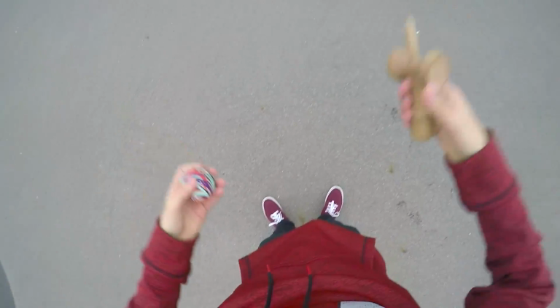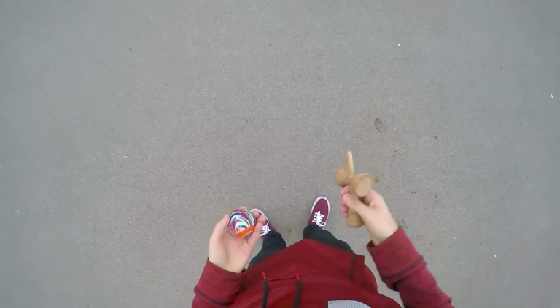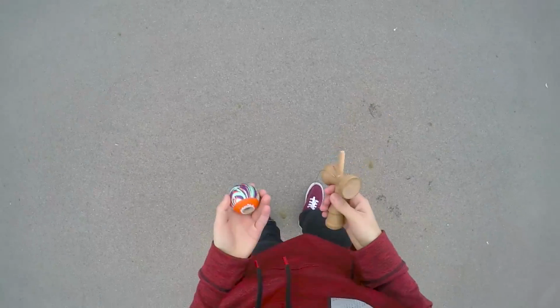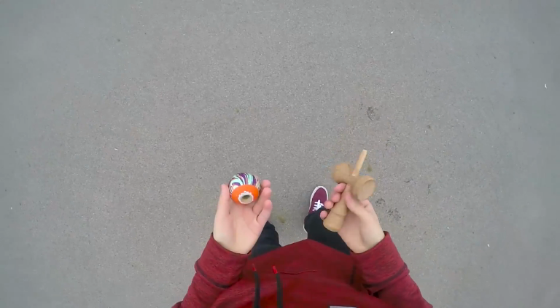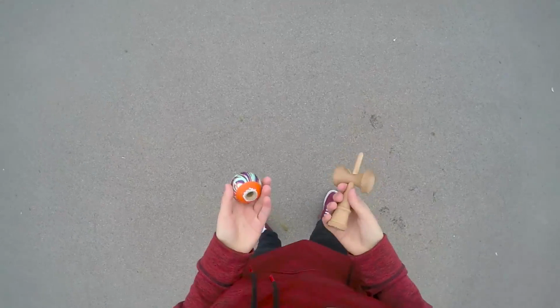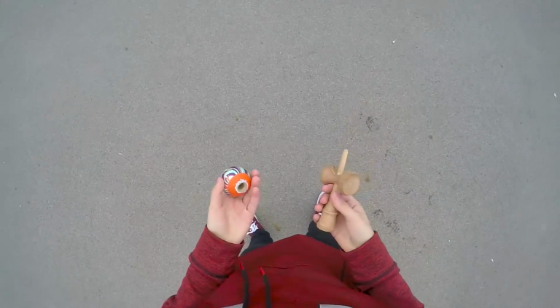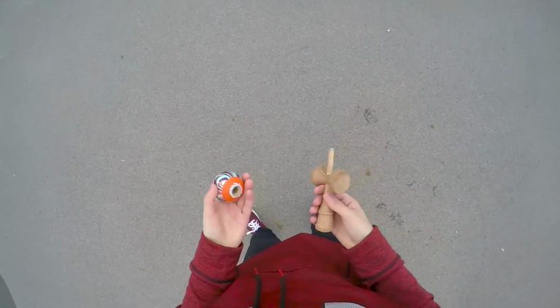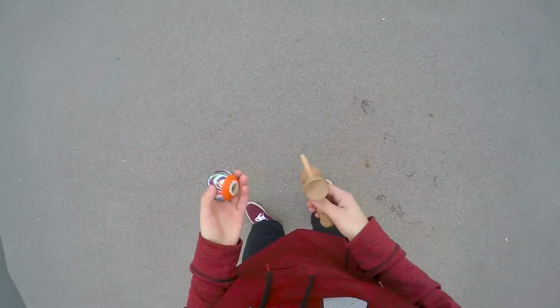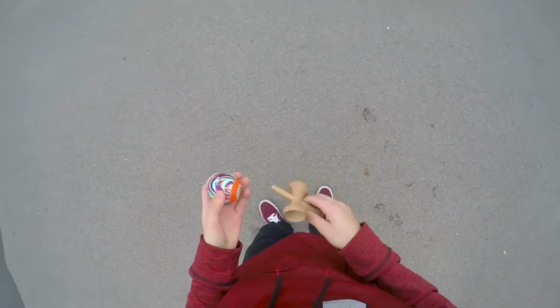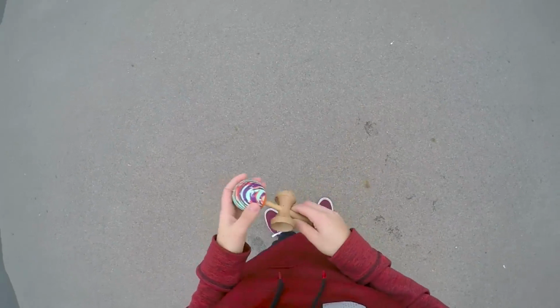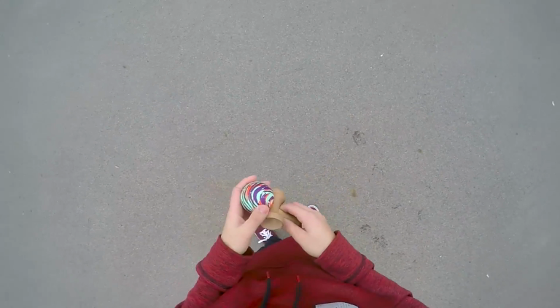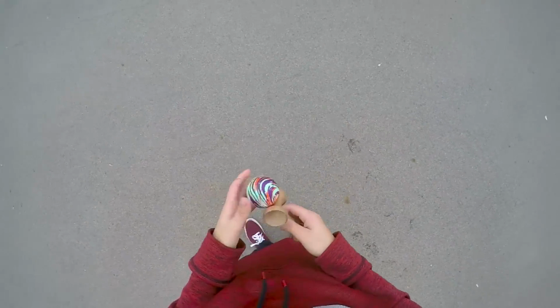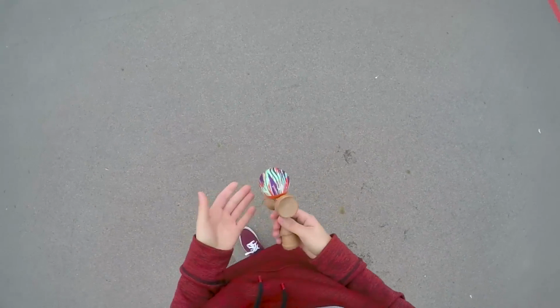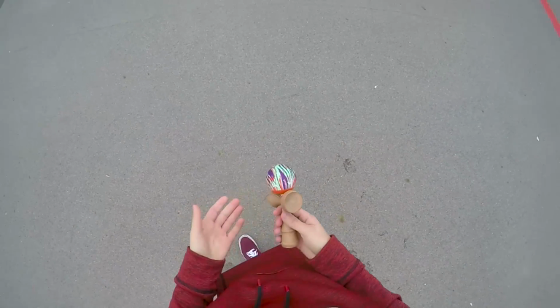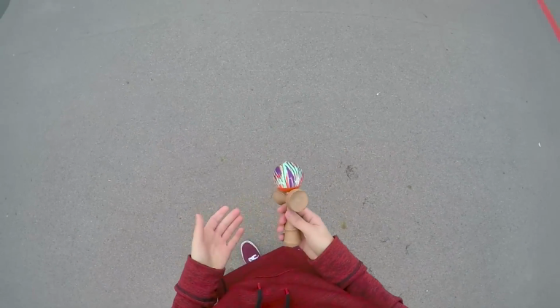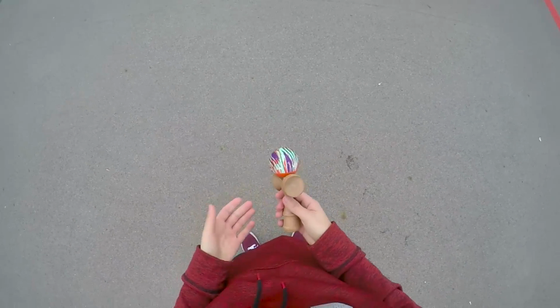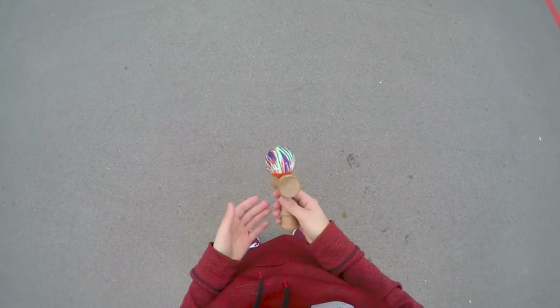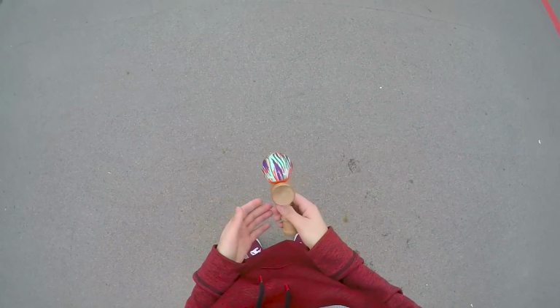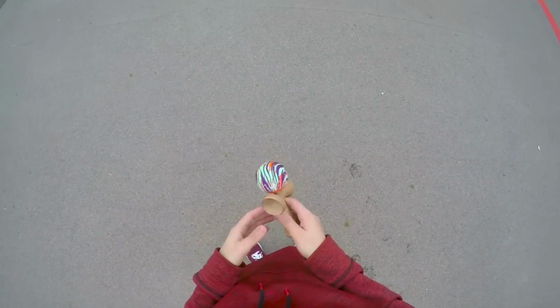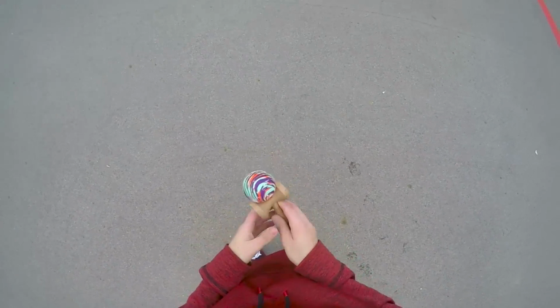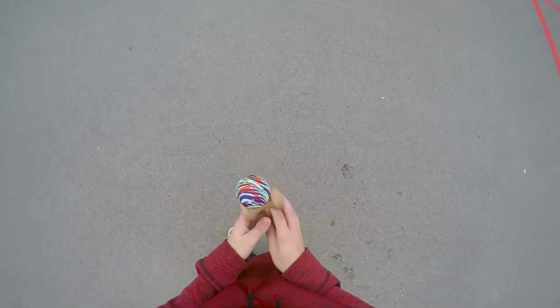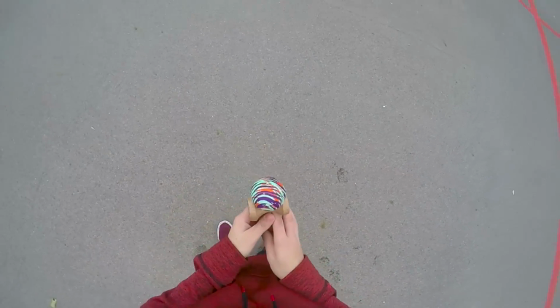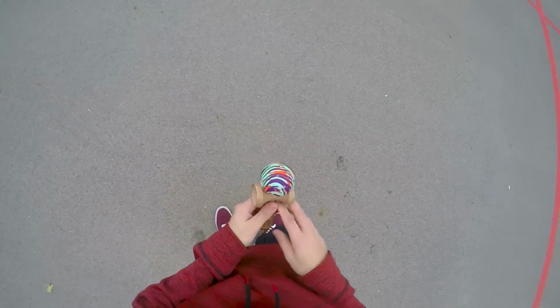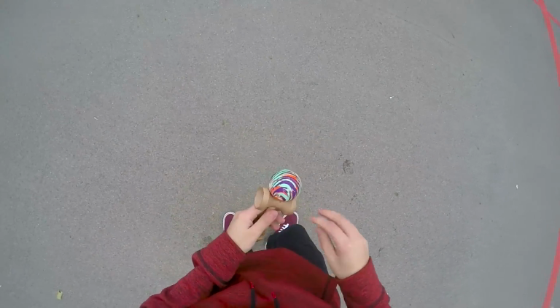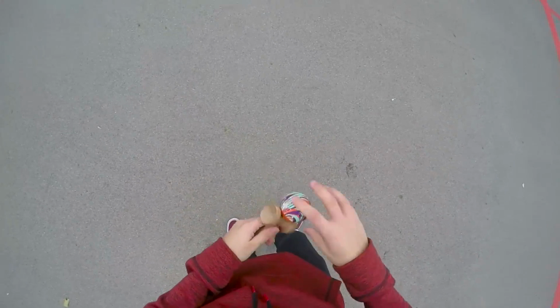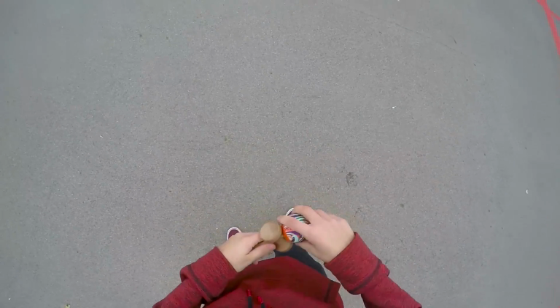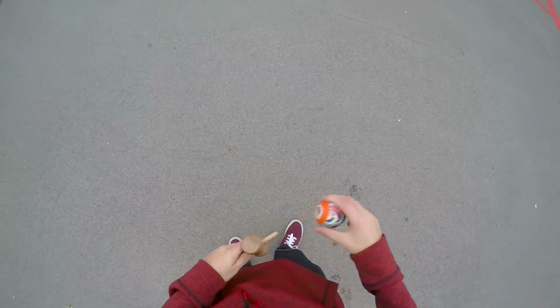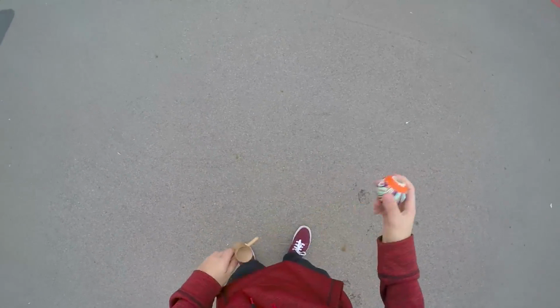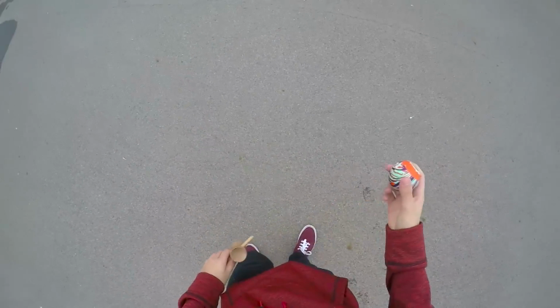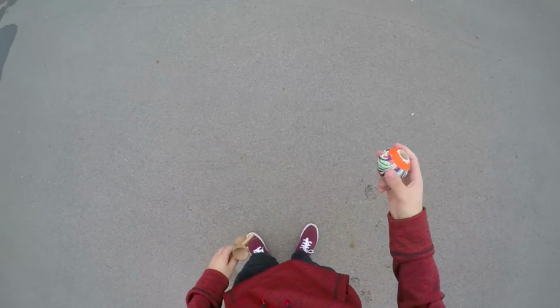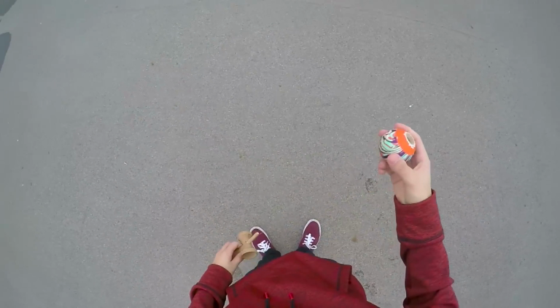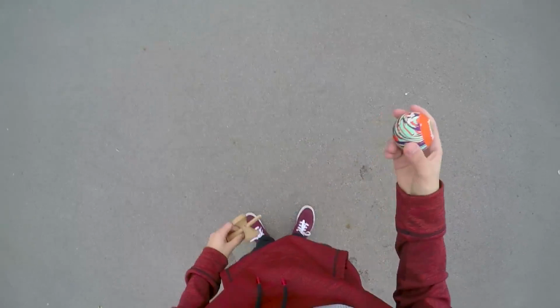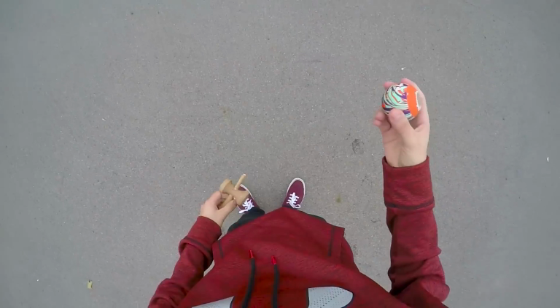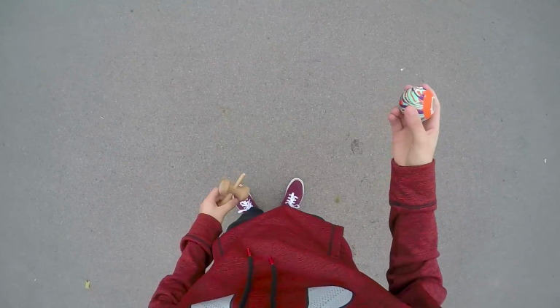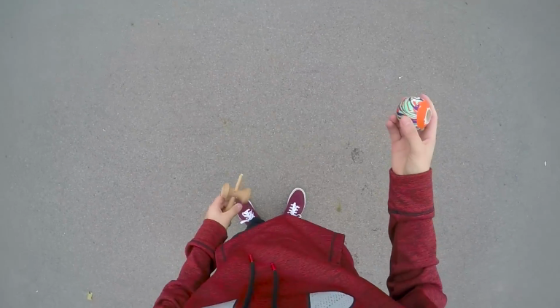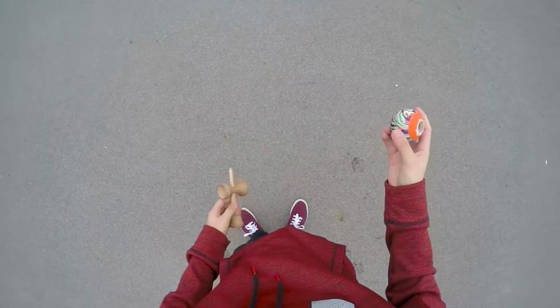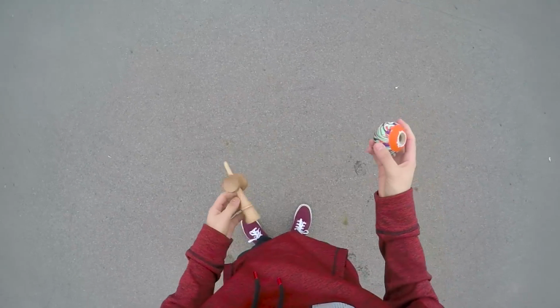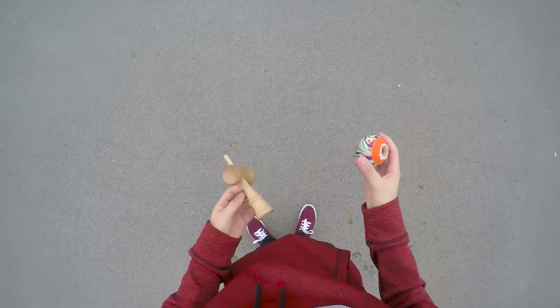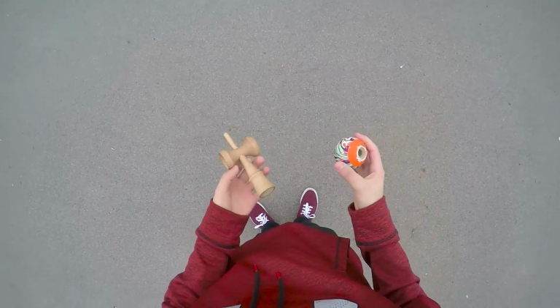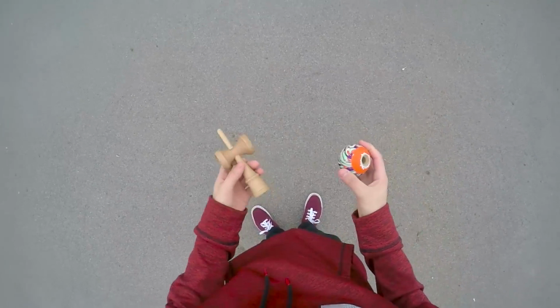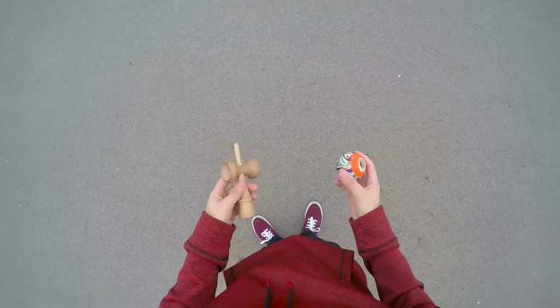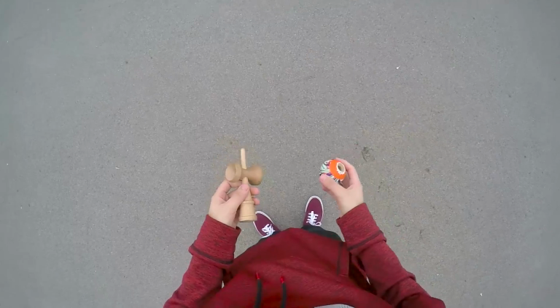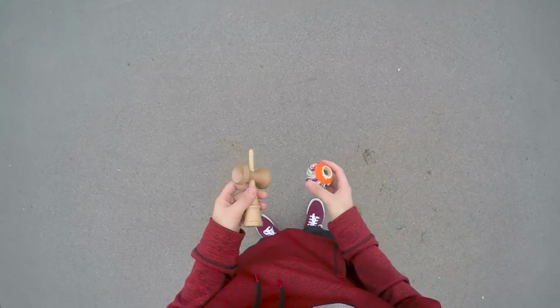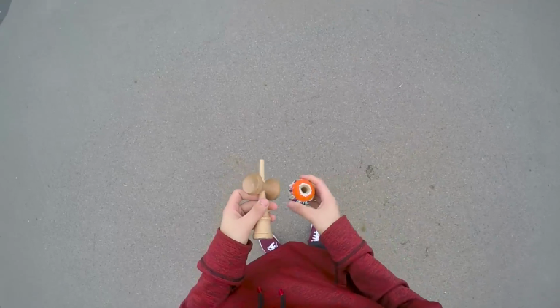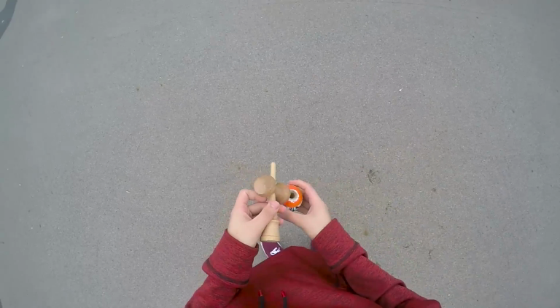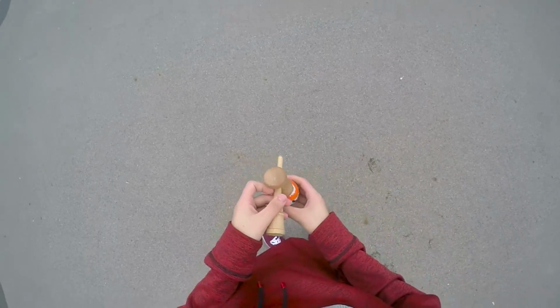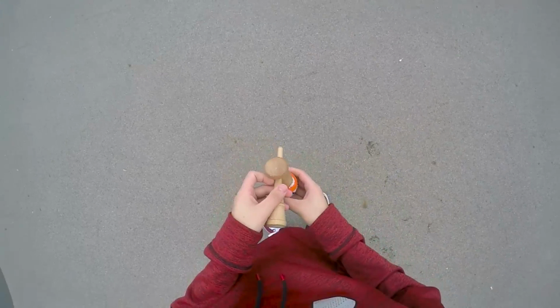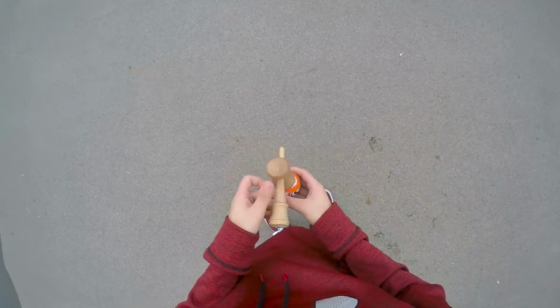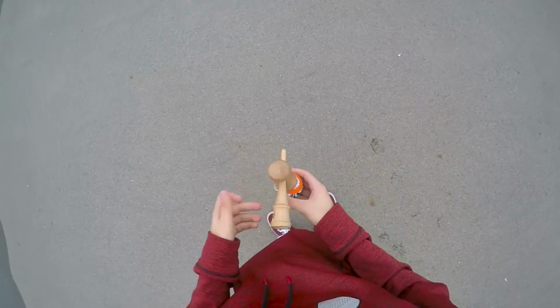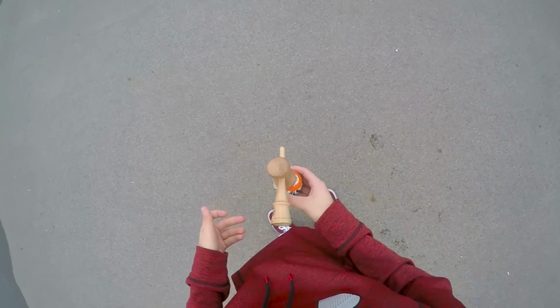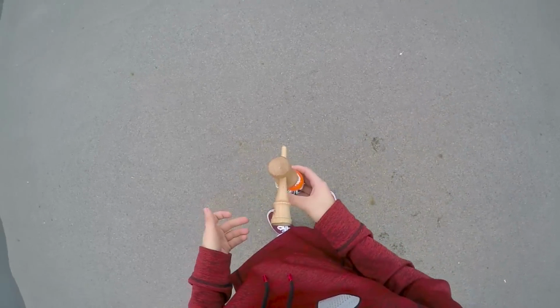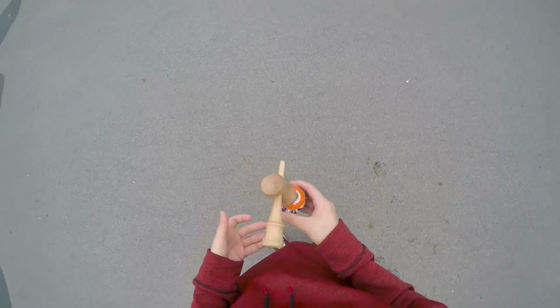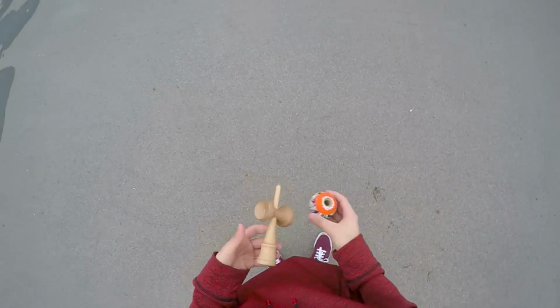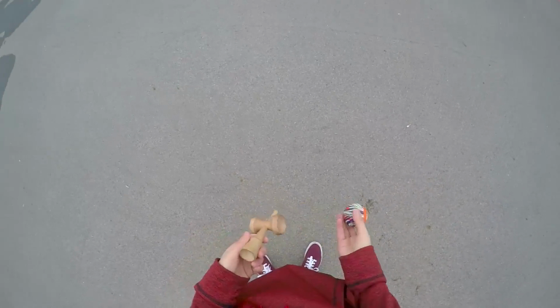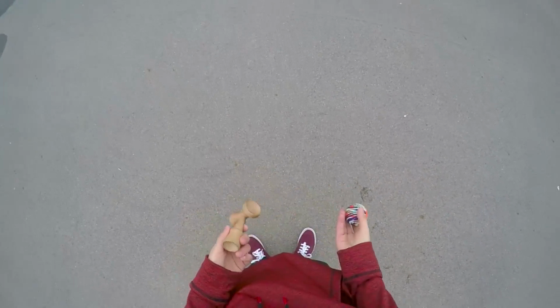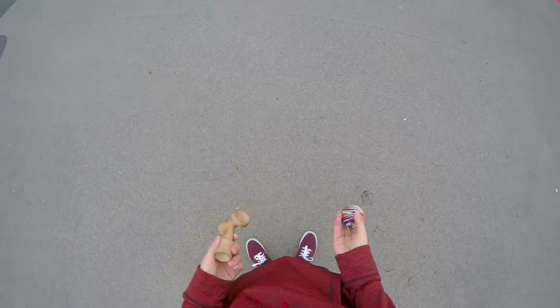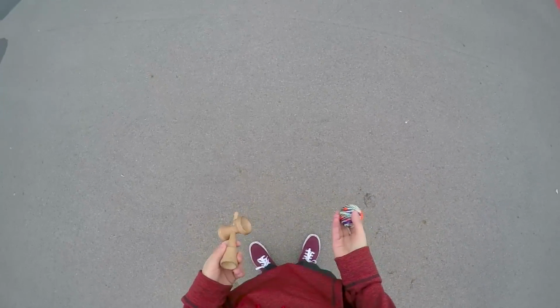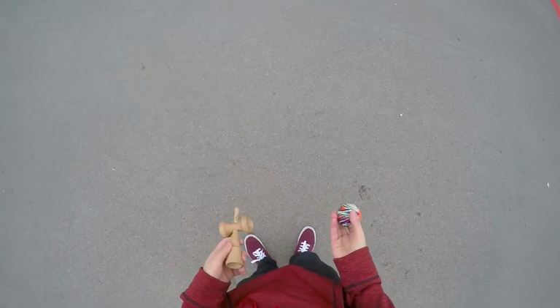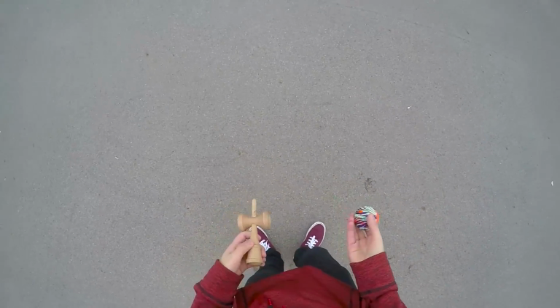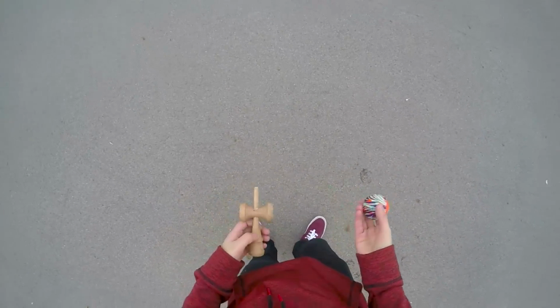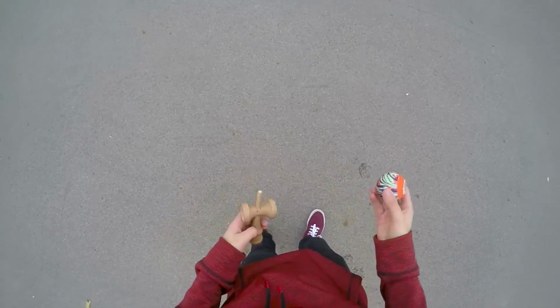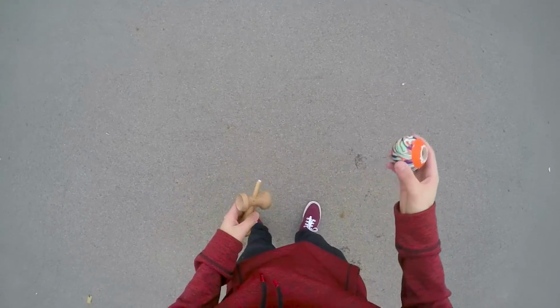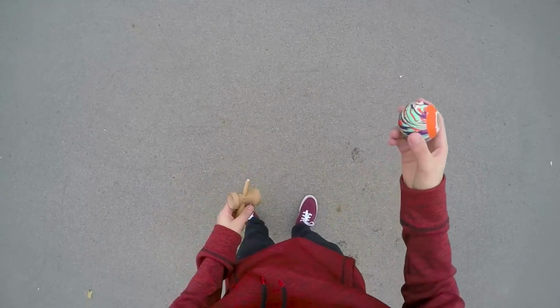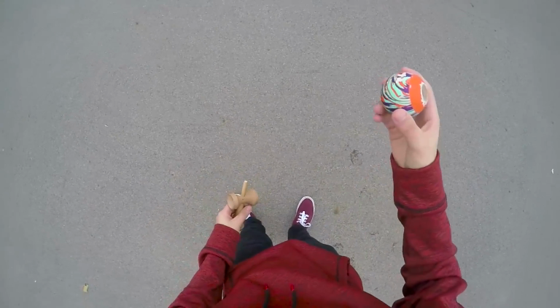Okay guys, what's up? So this is going to be a tutorial on how to do double UFO lunar flips. This is what the trick looks like.